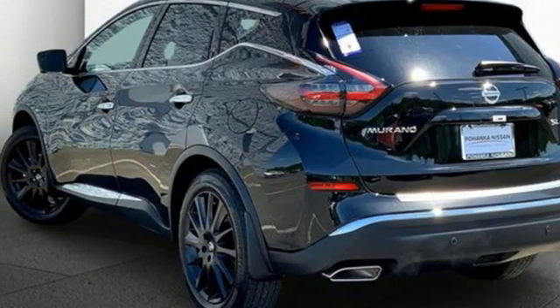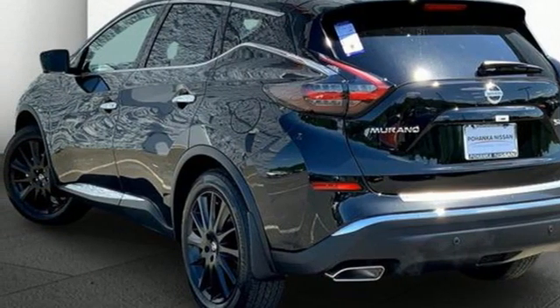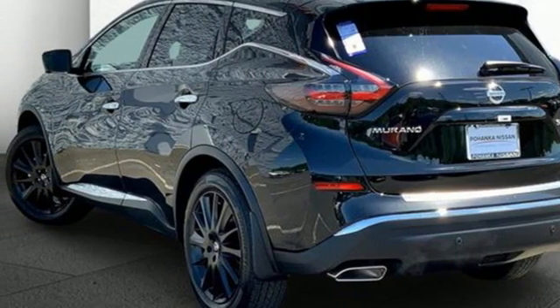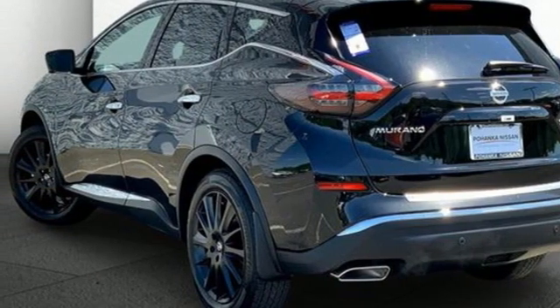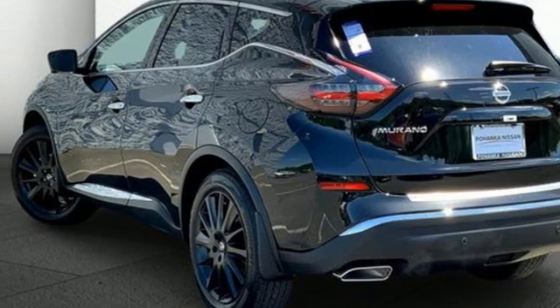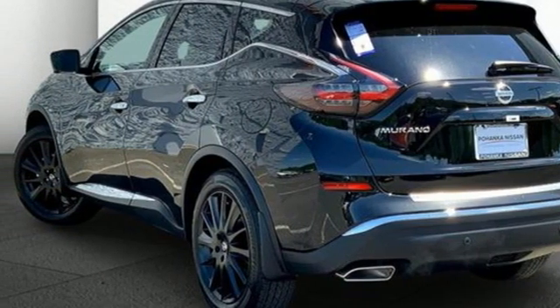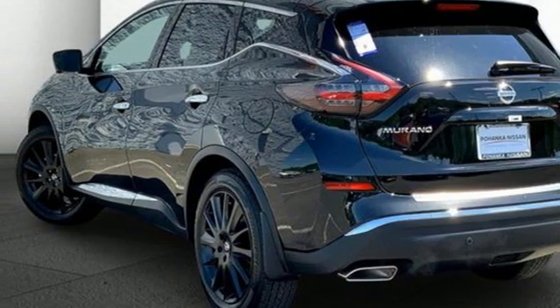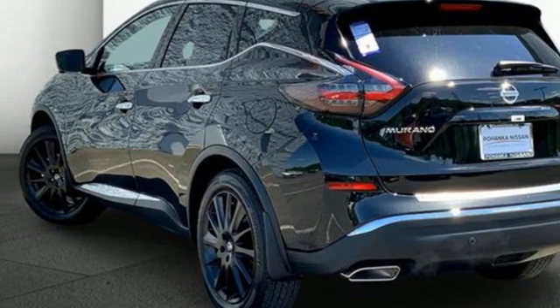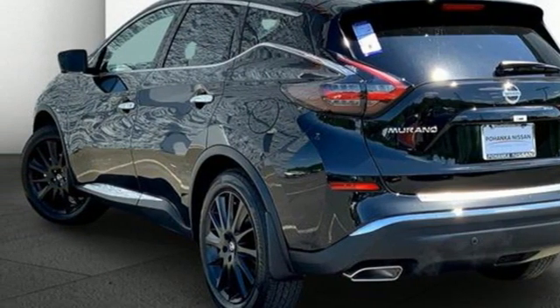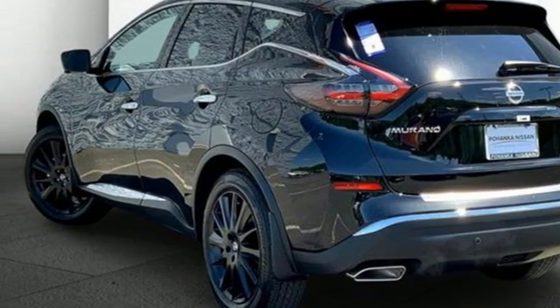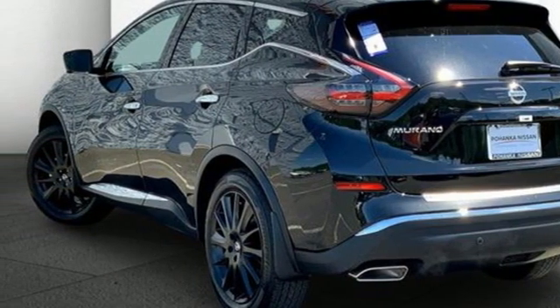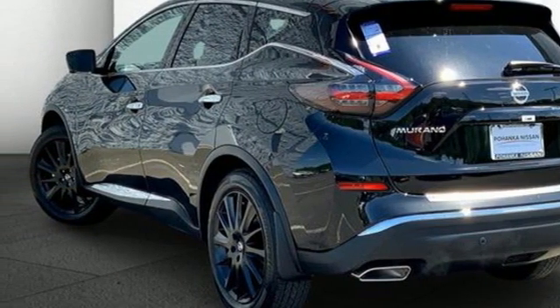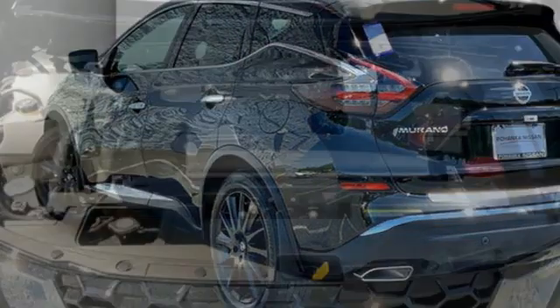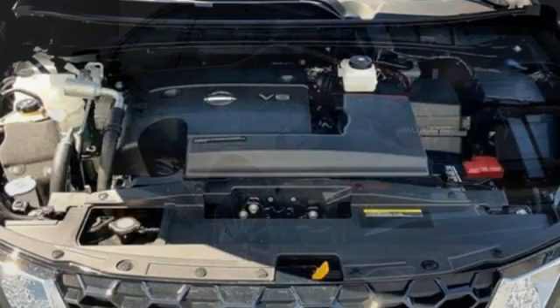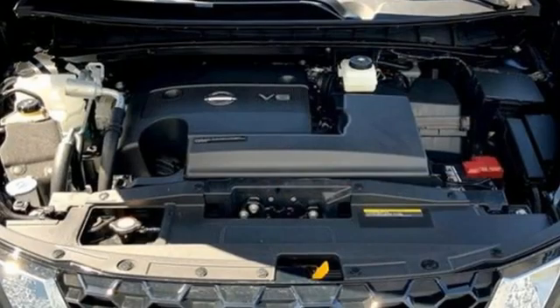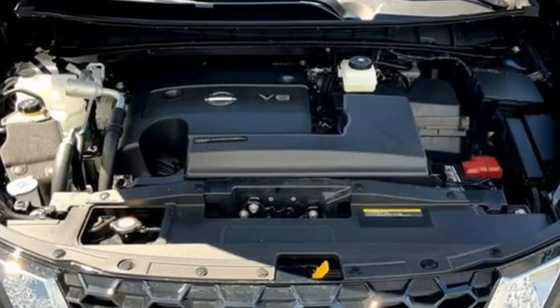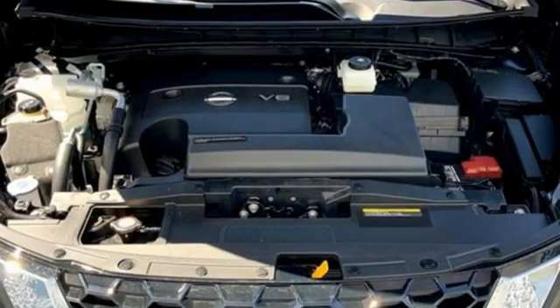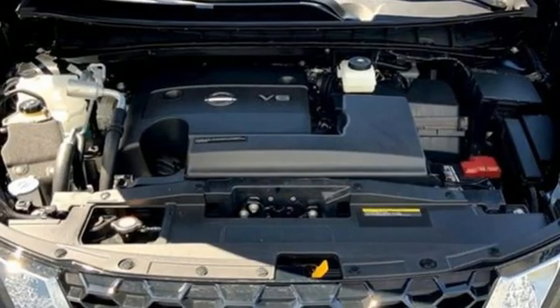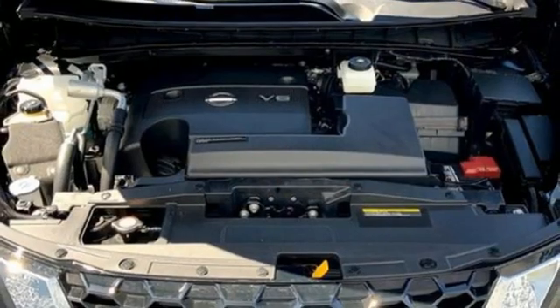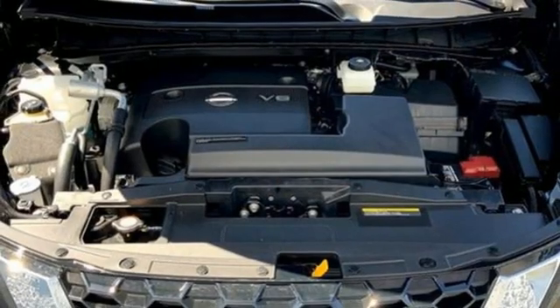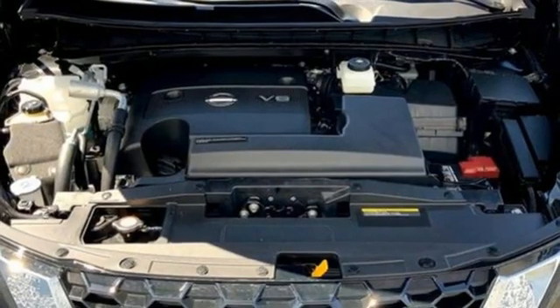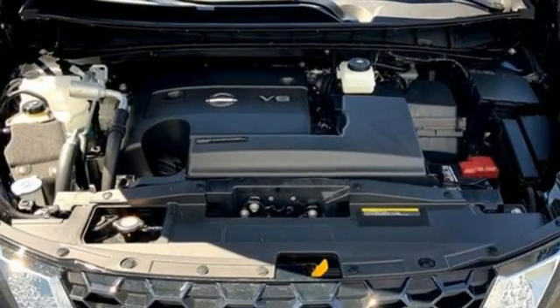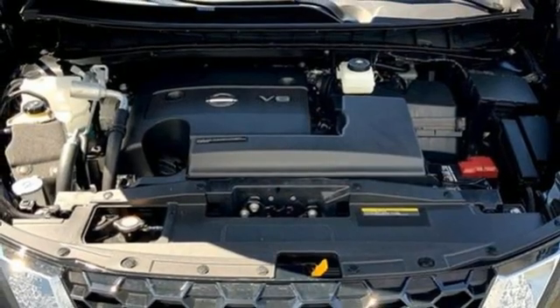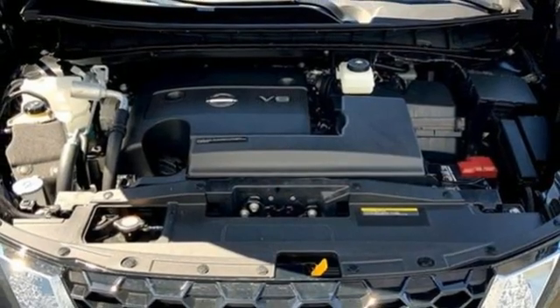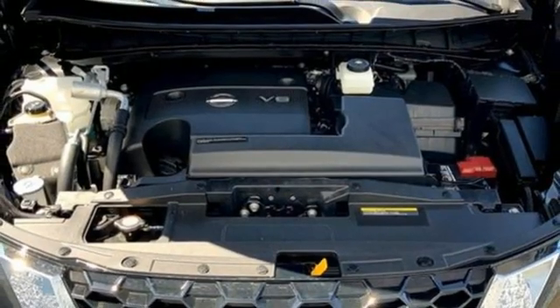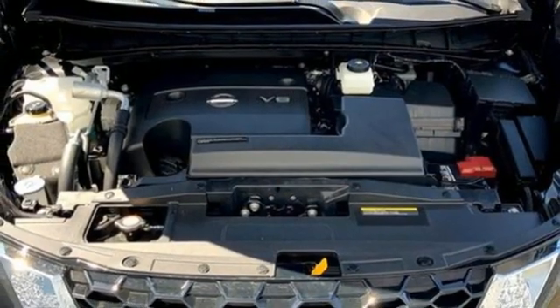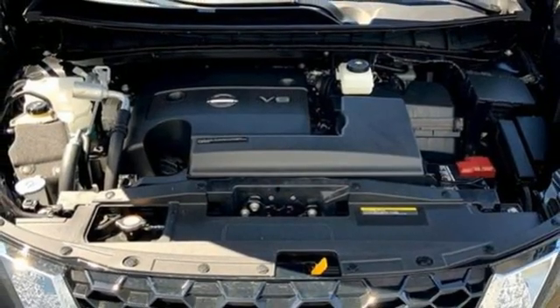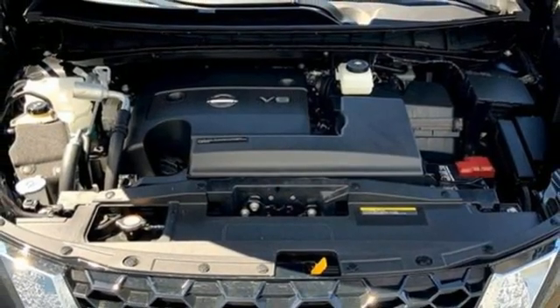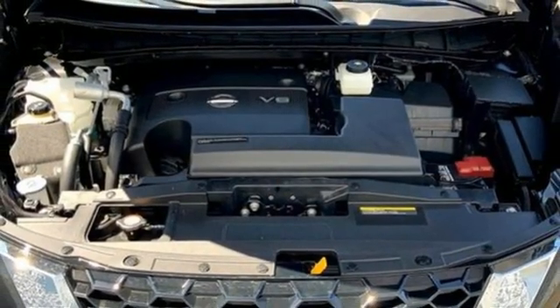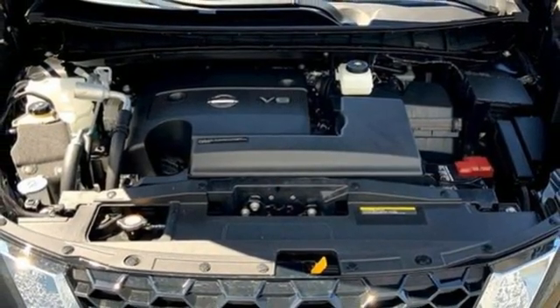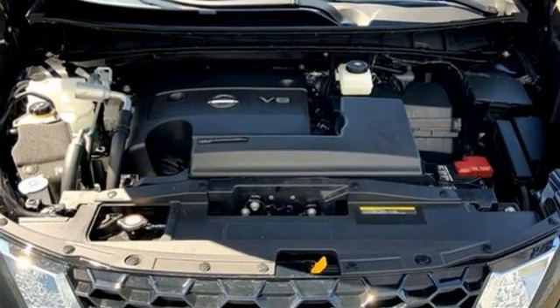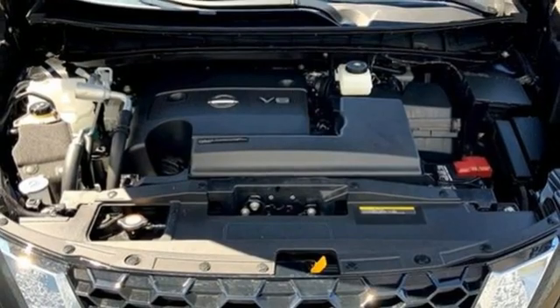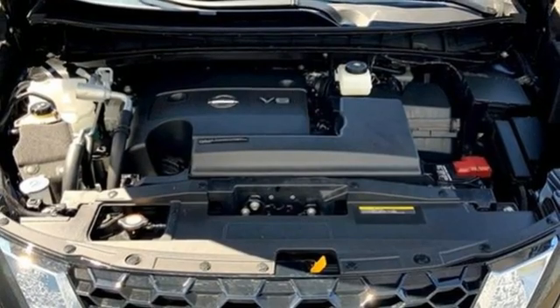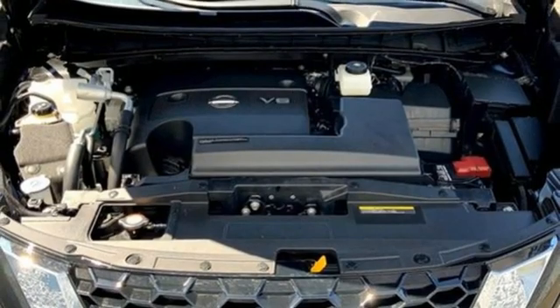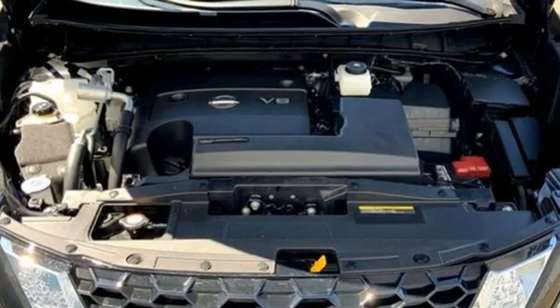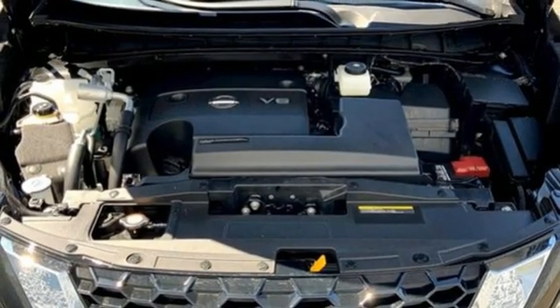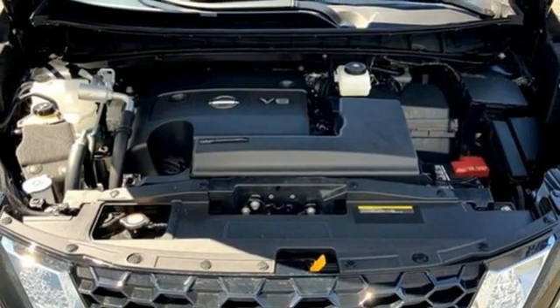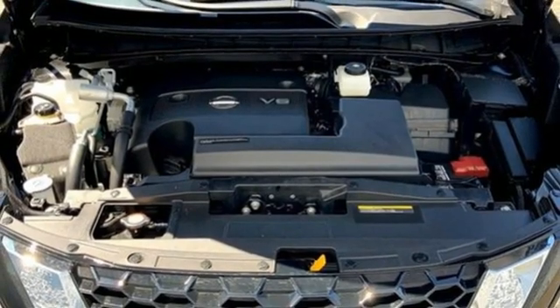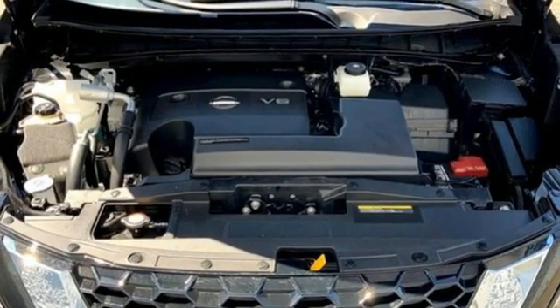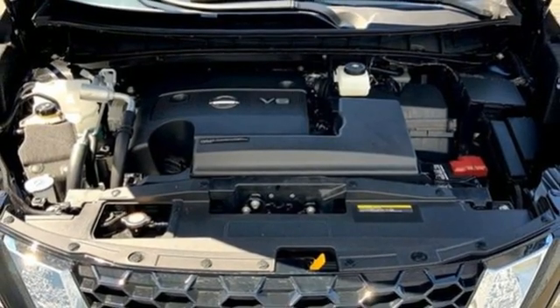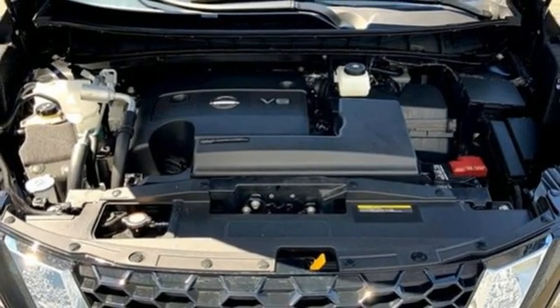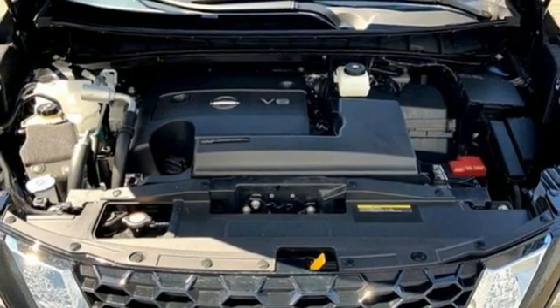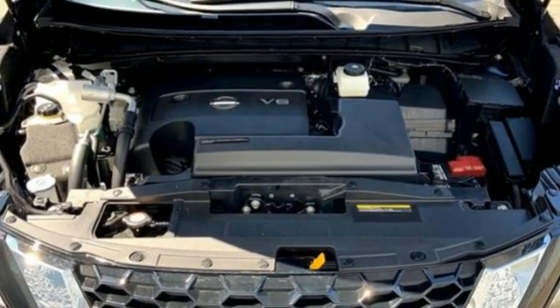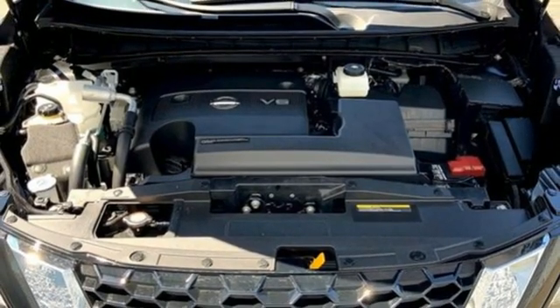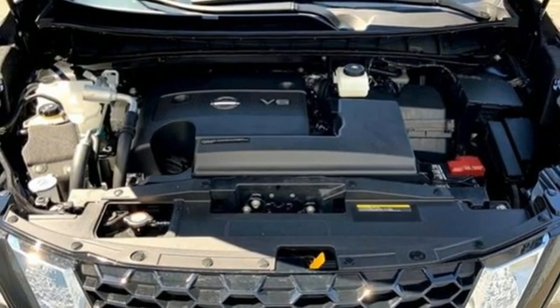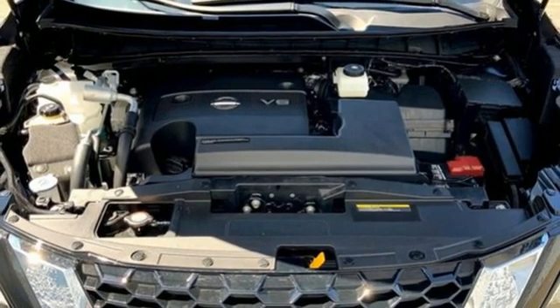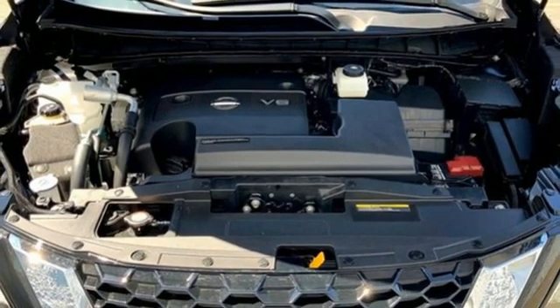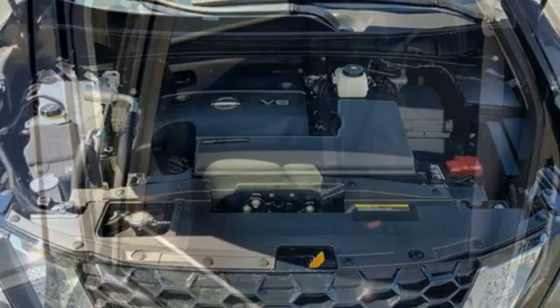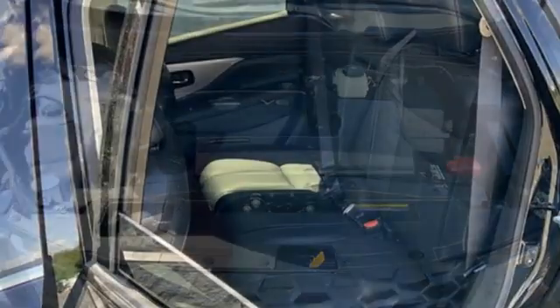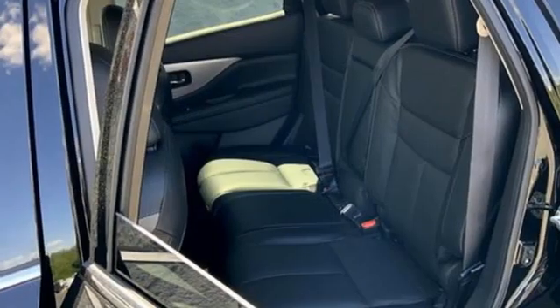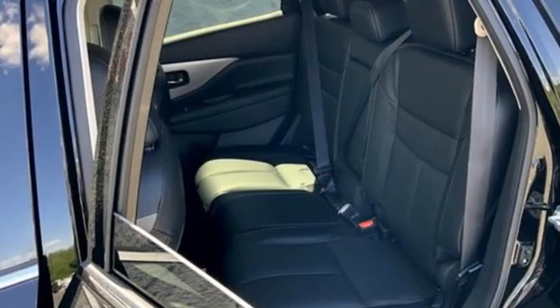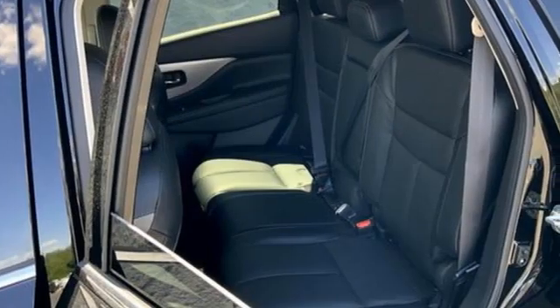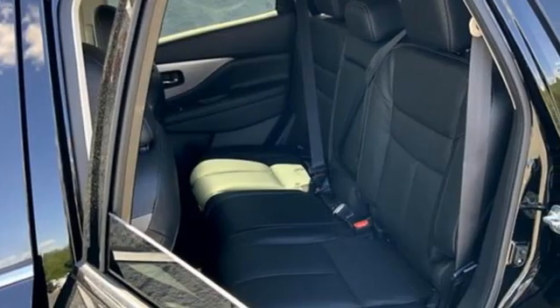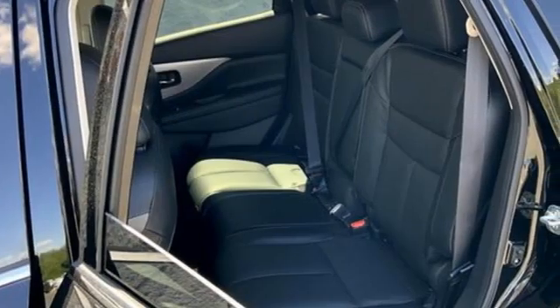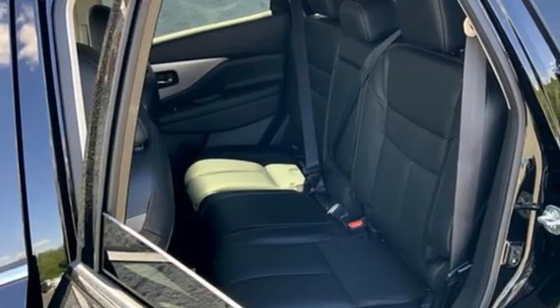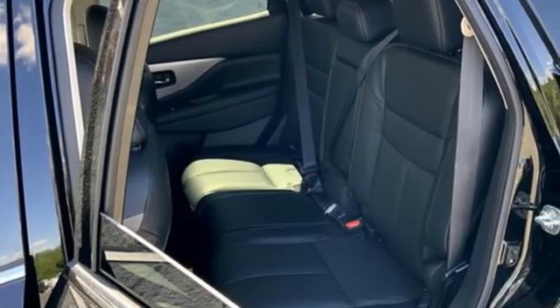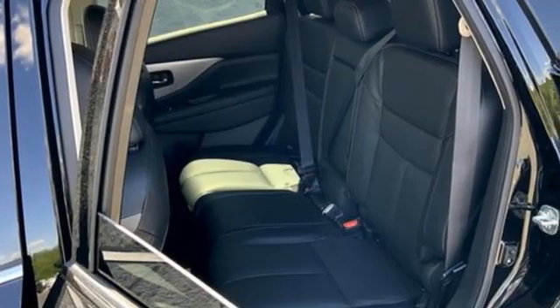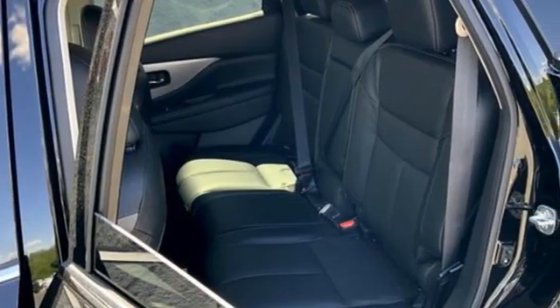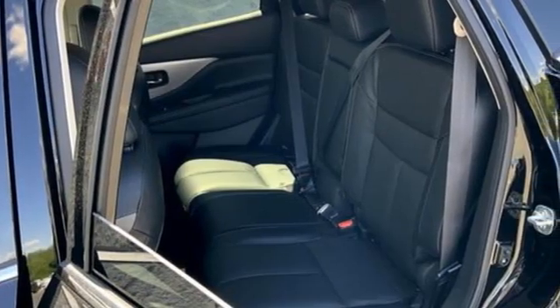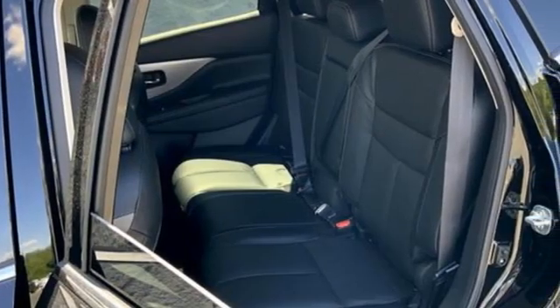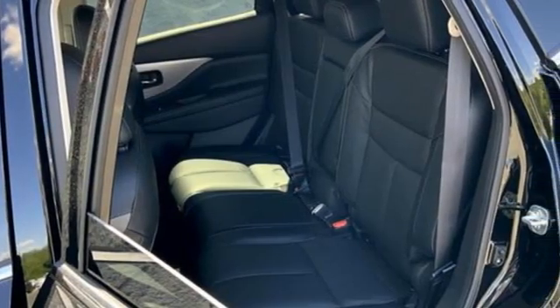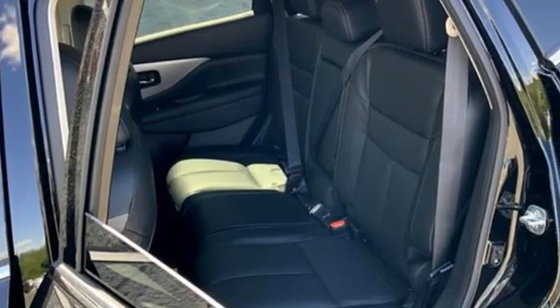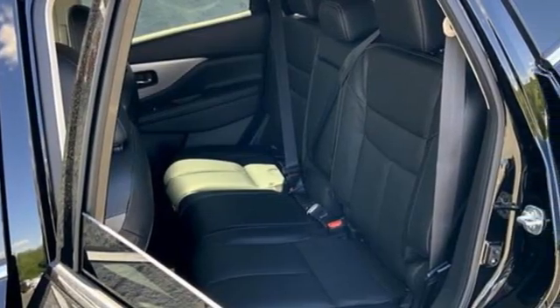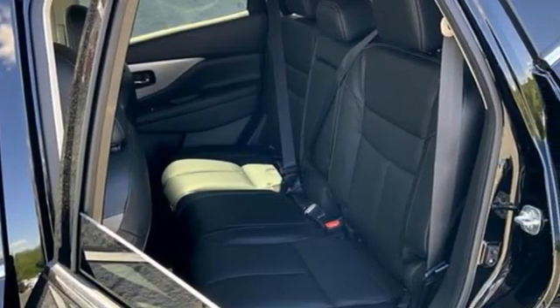Smart device navigation, aluminum wheels, remote engine start, and continuously variable automatic transmission.